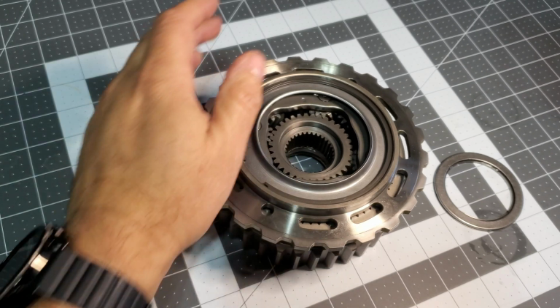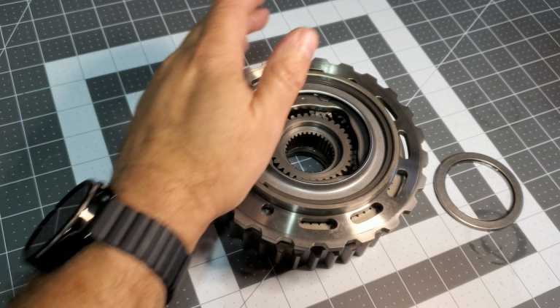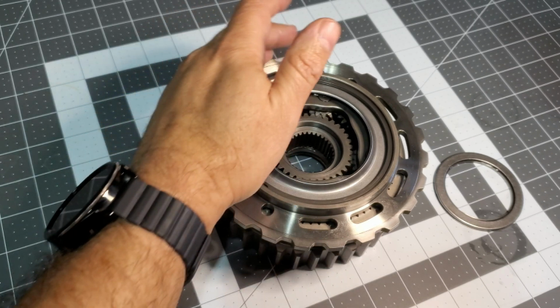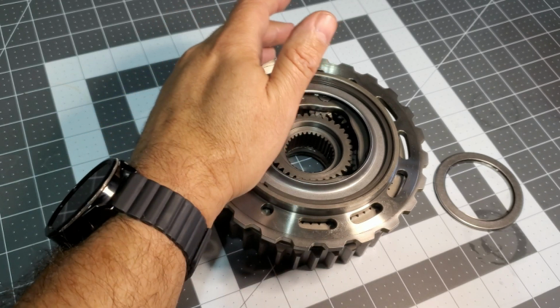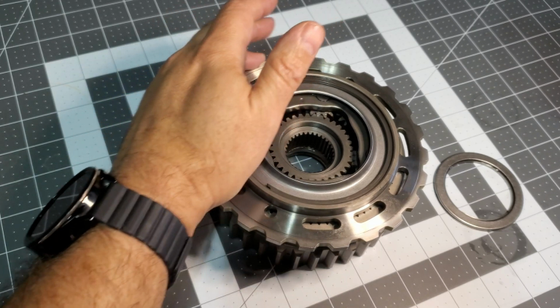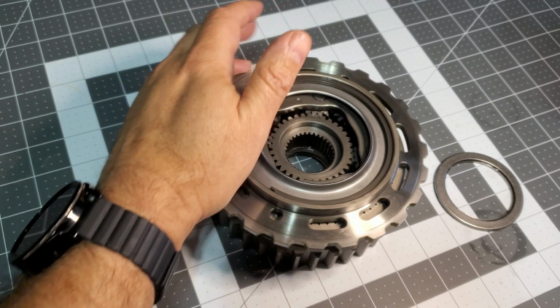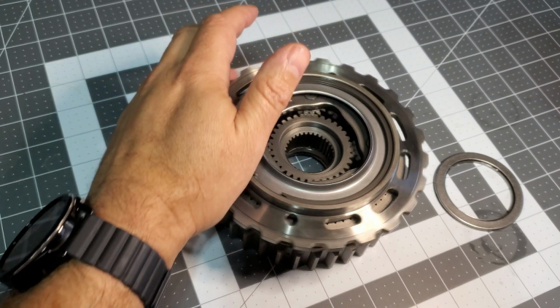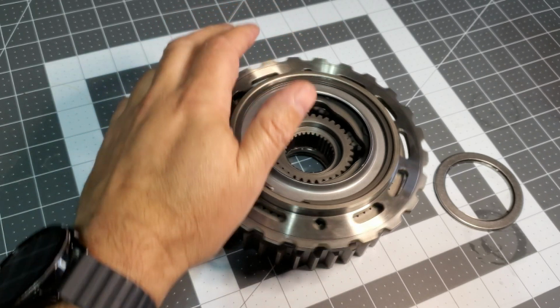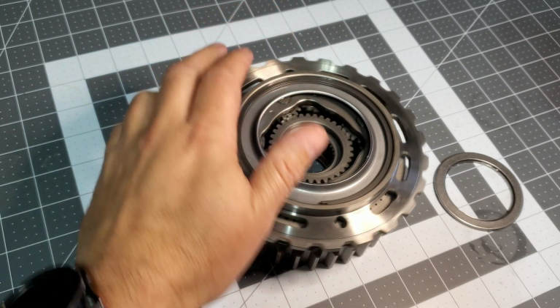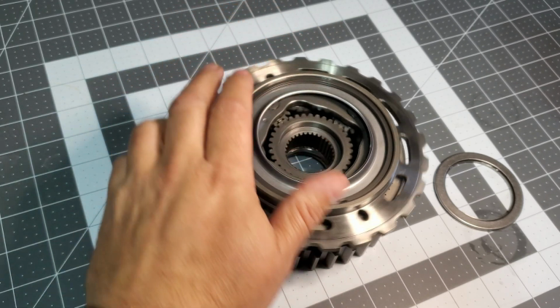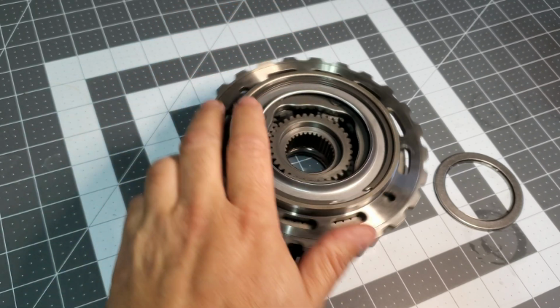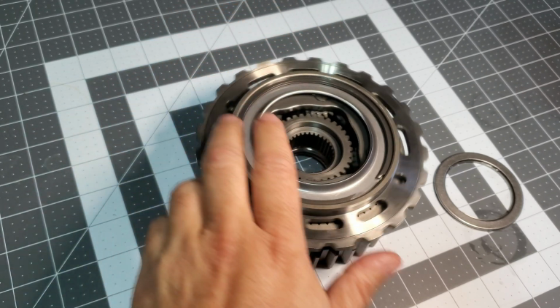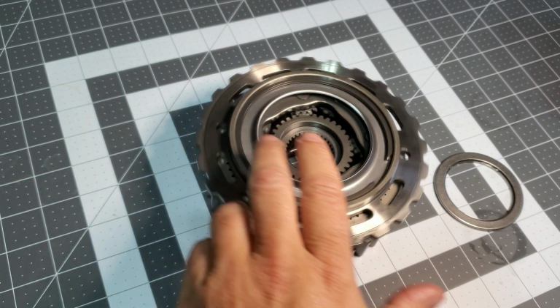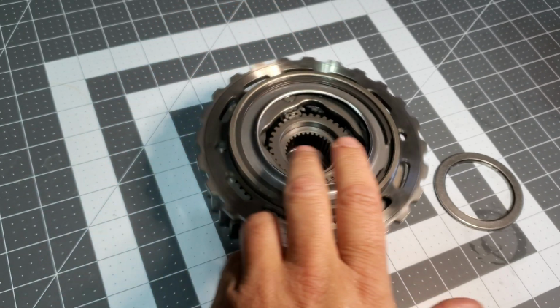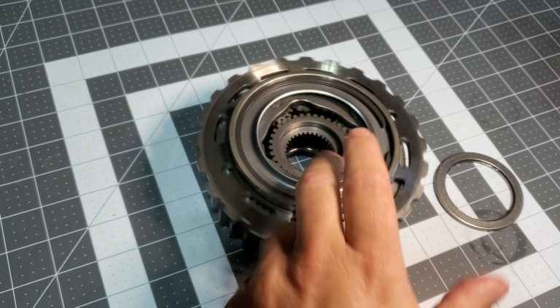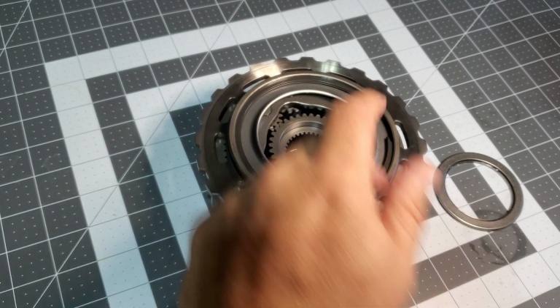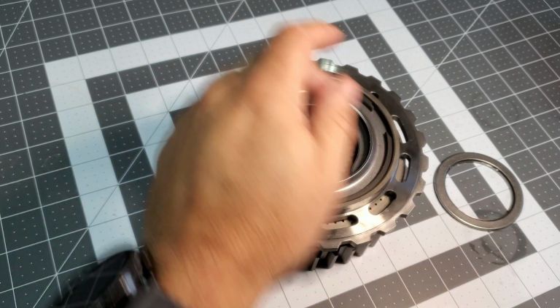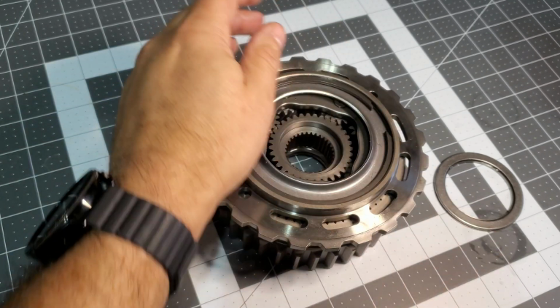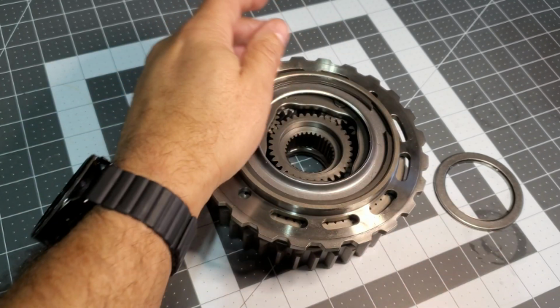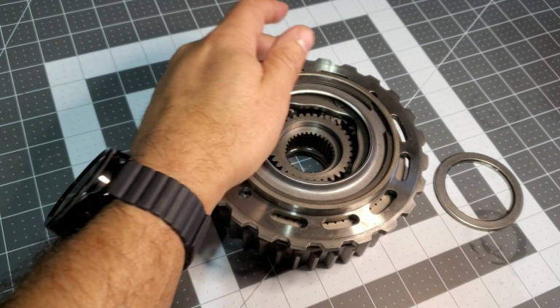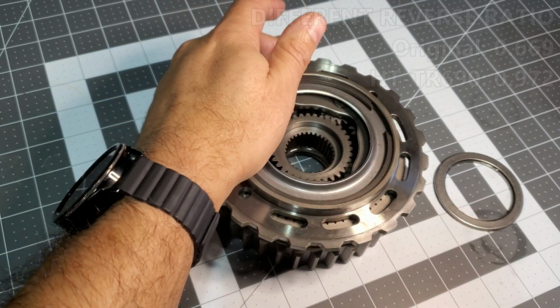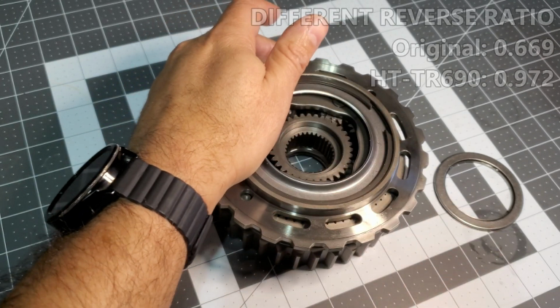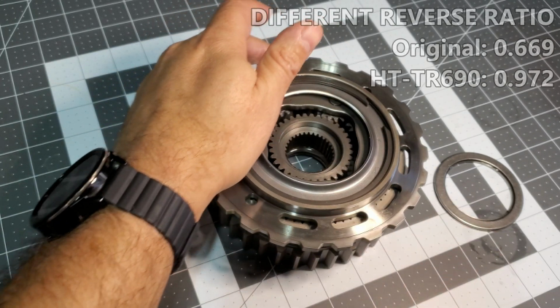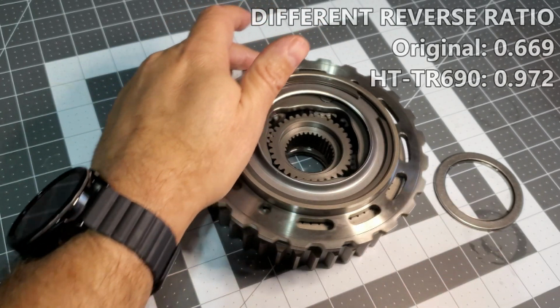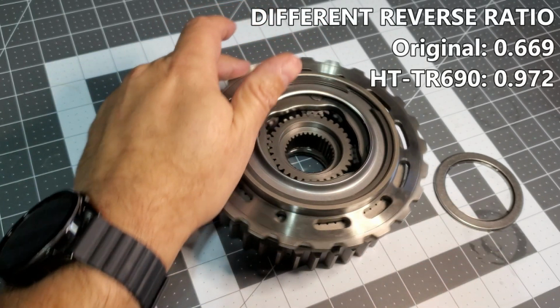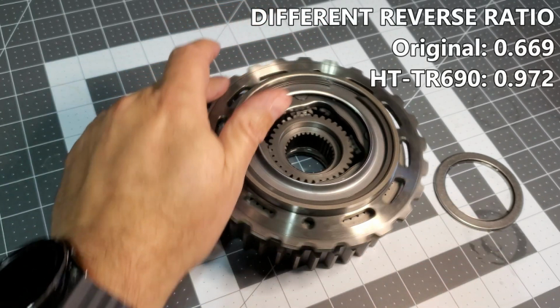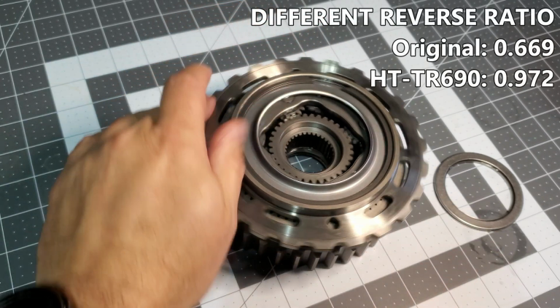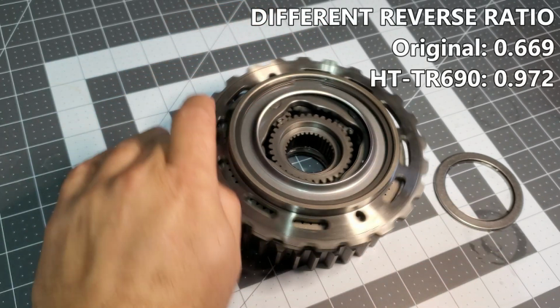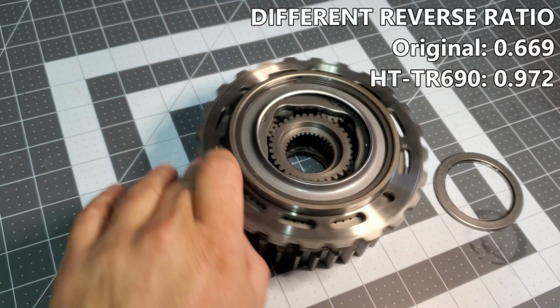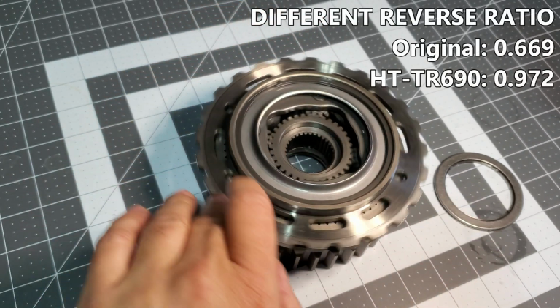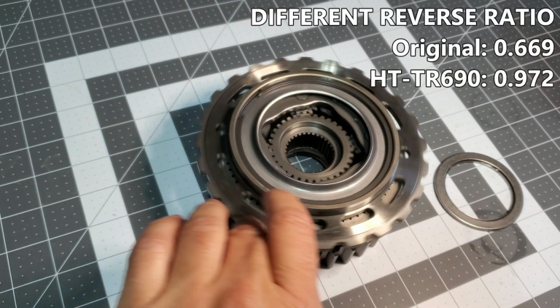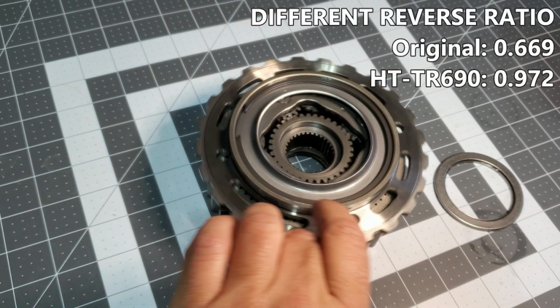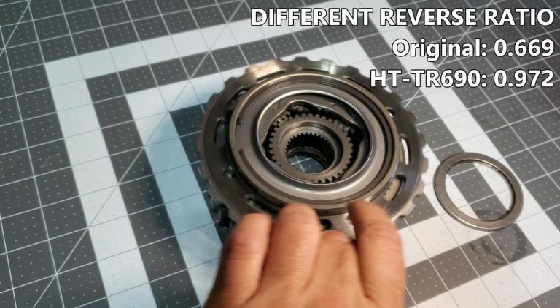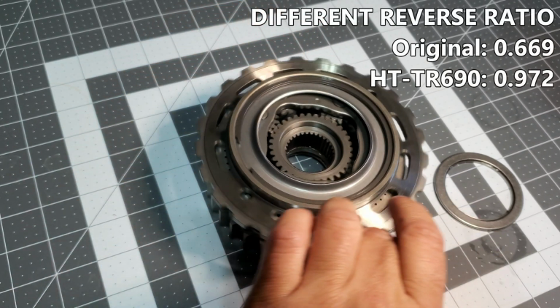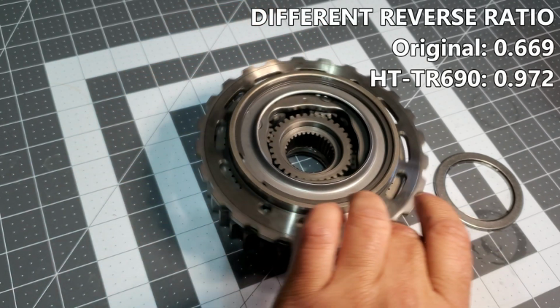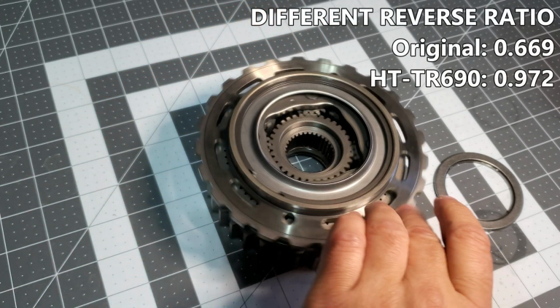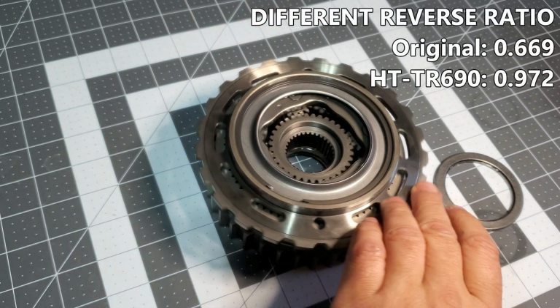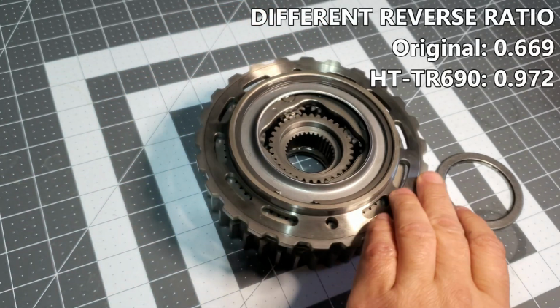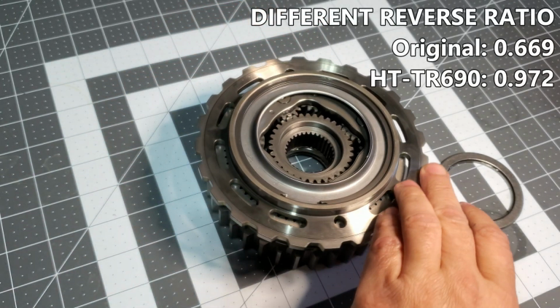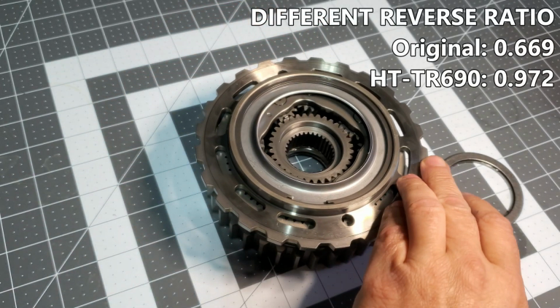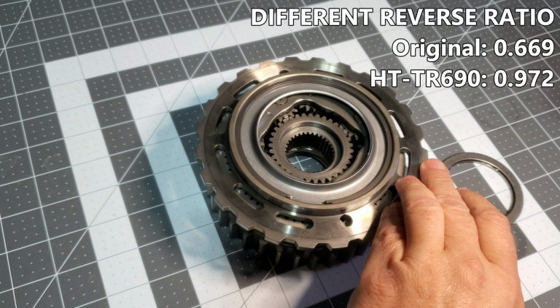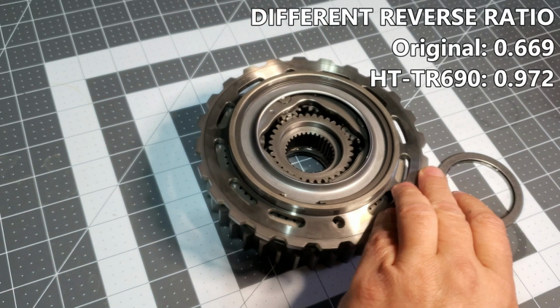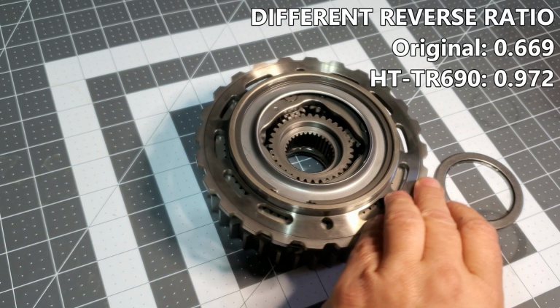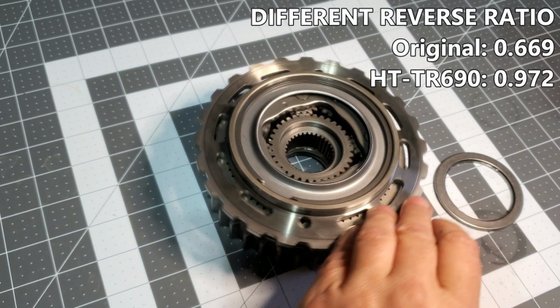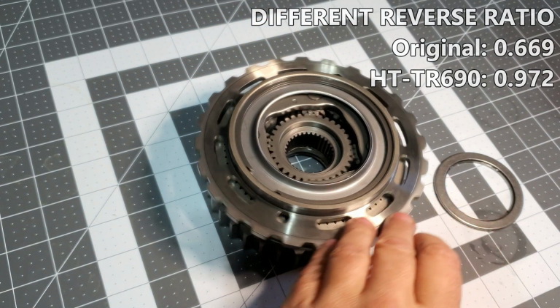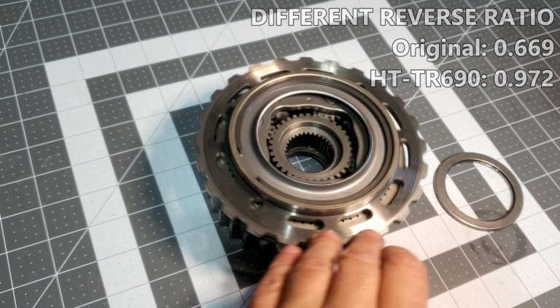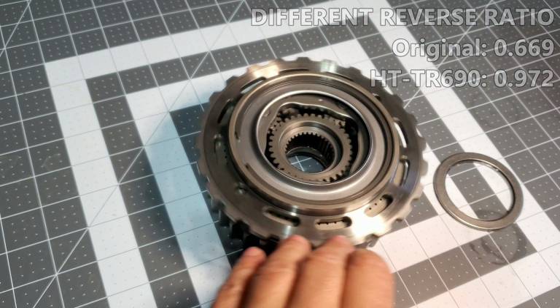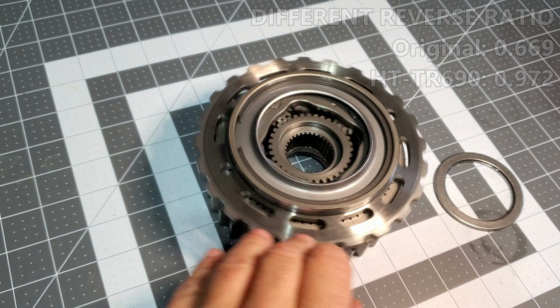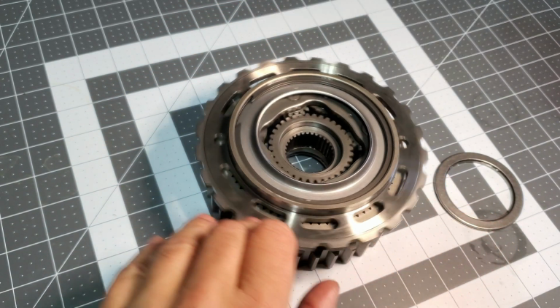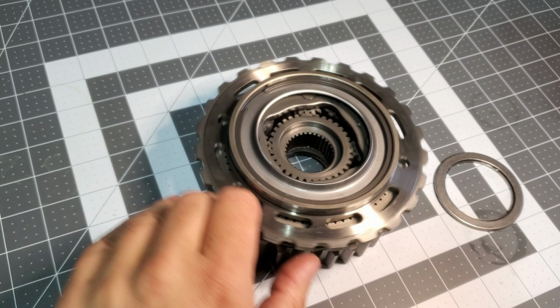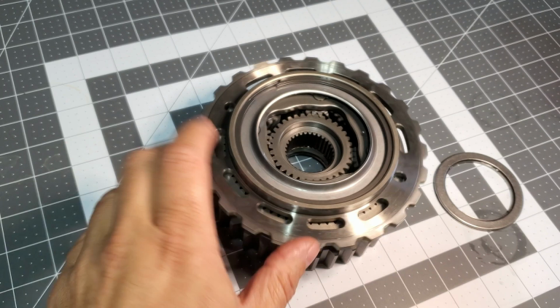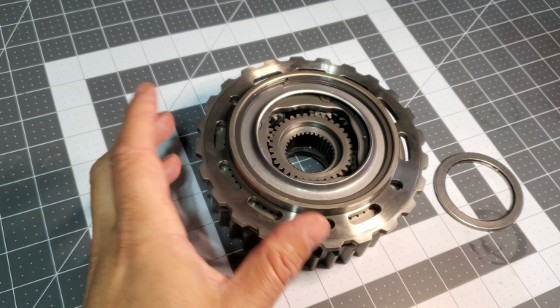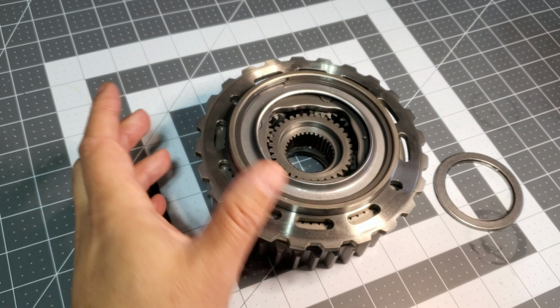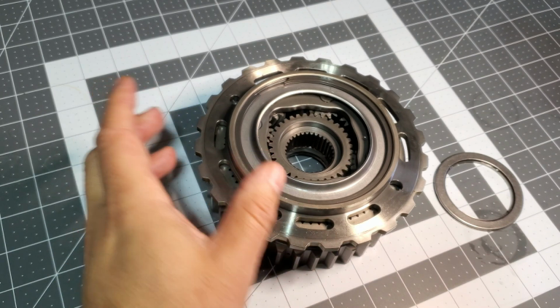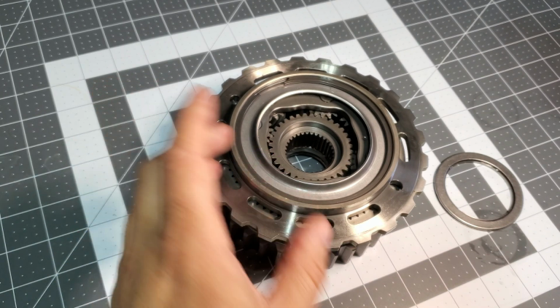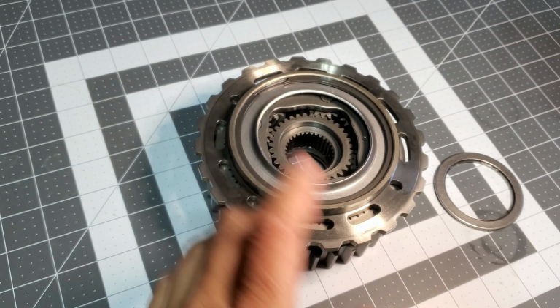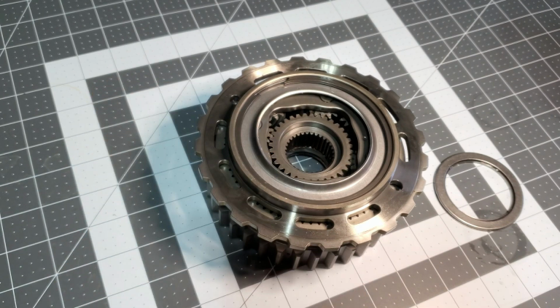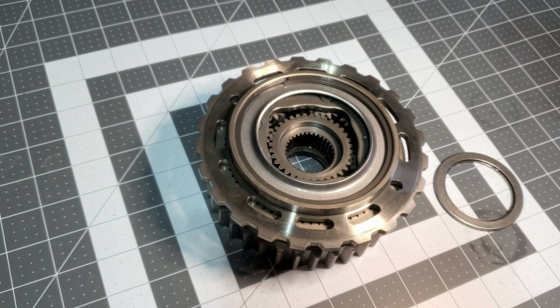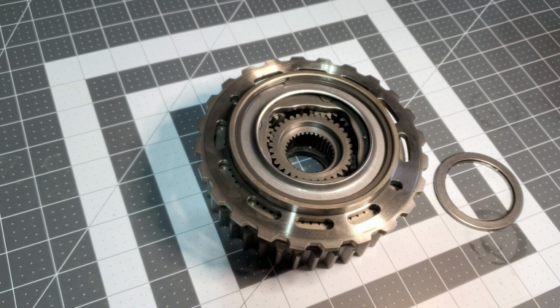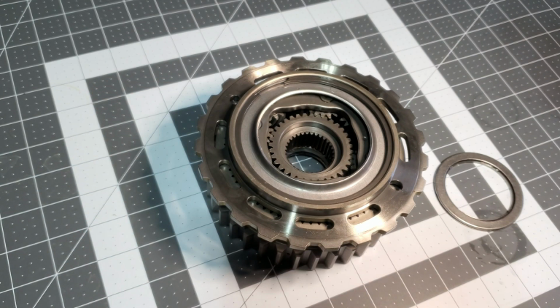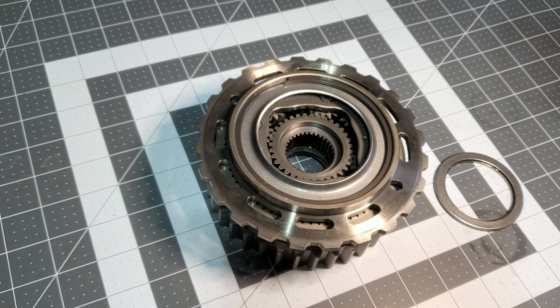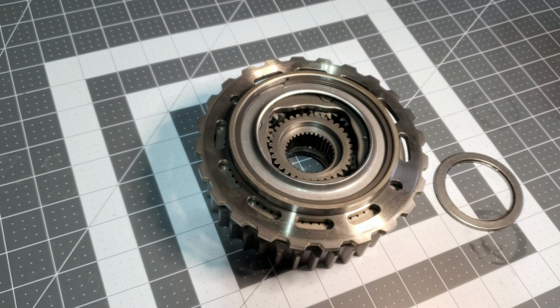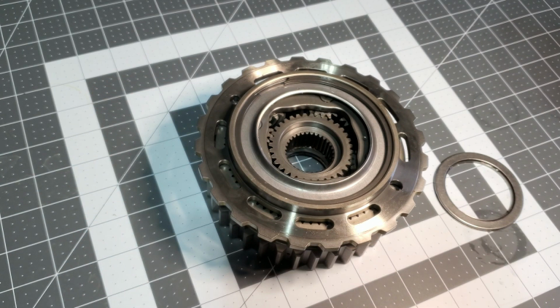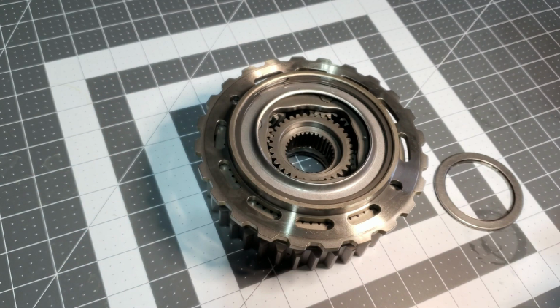The difference between the TR690 and HT TR690's planetary gear set, besides that, is also that it does change the gearing.